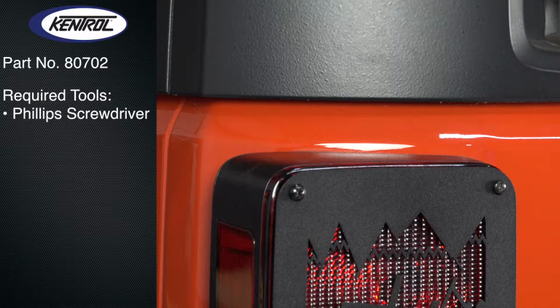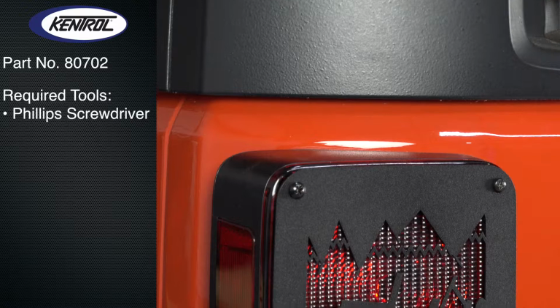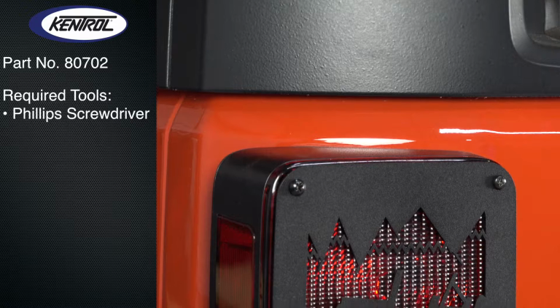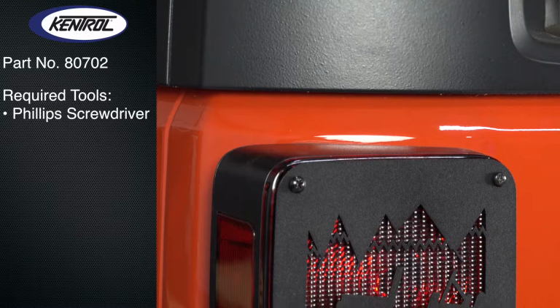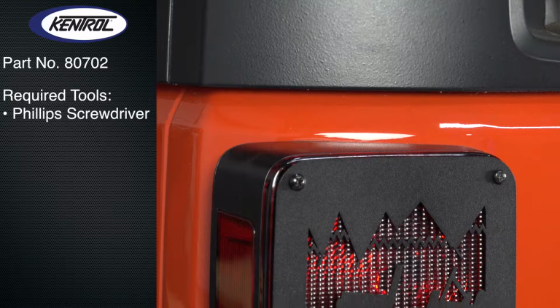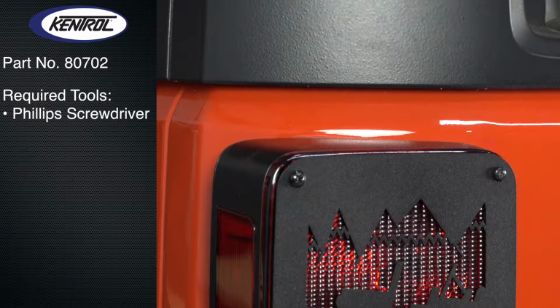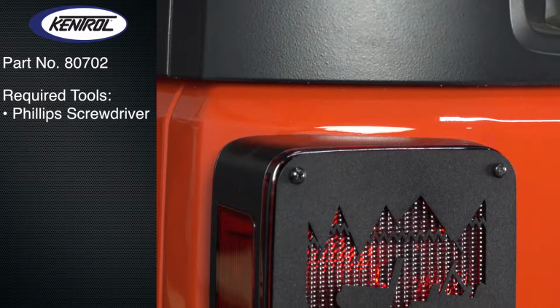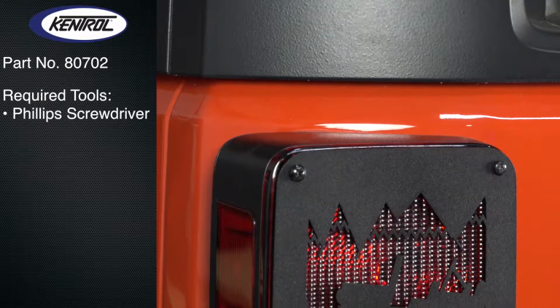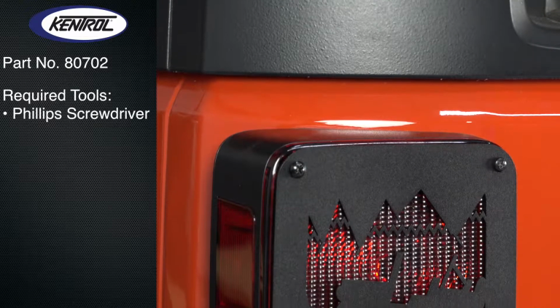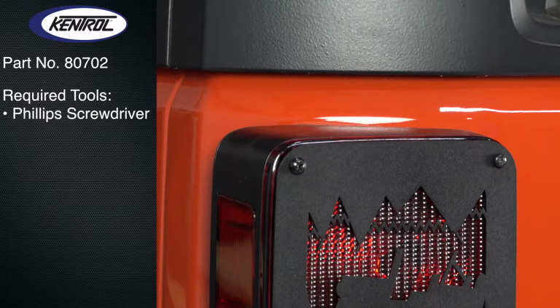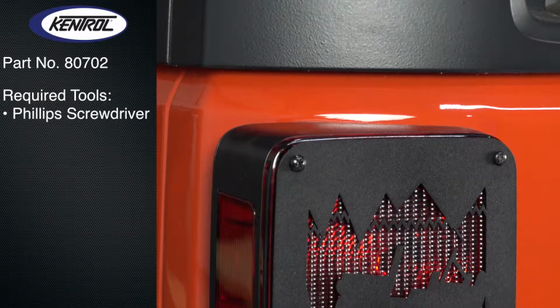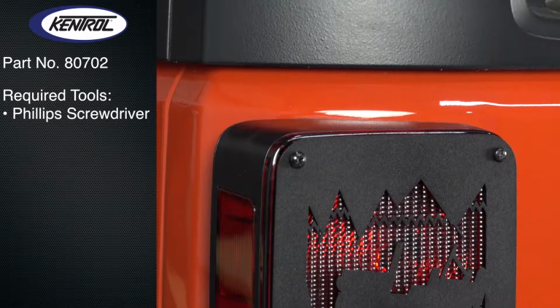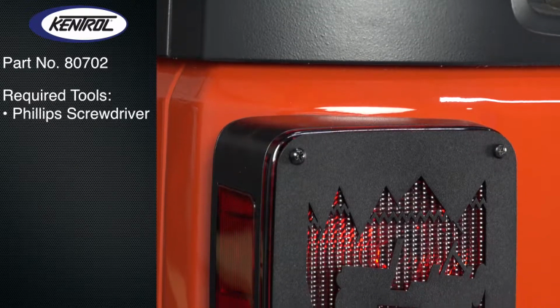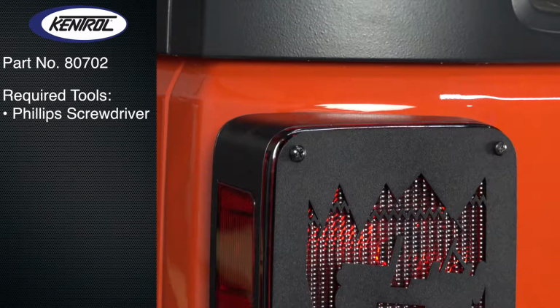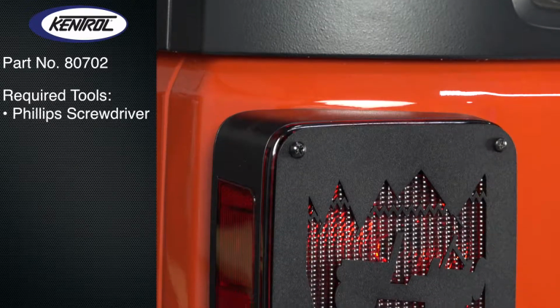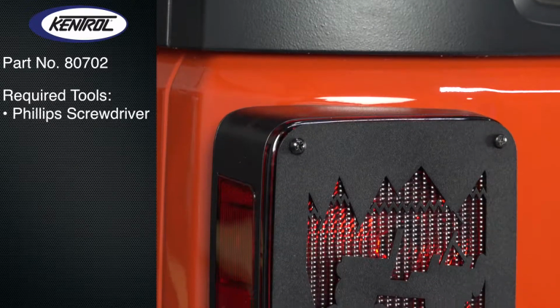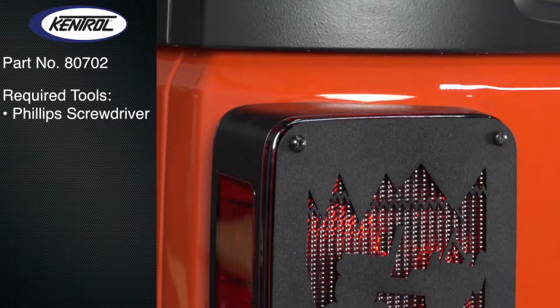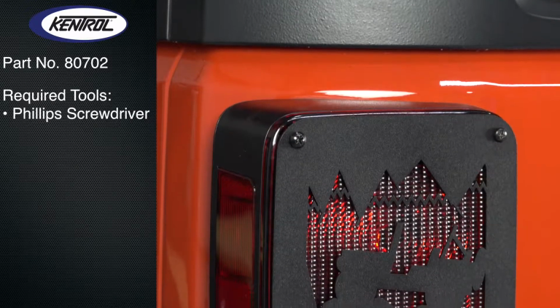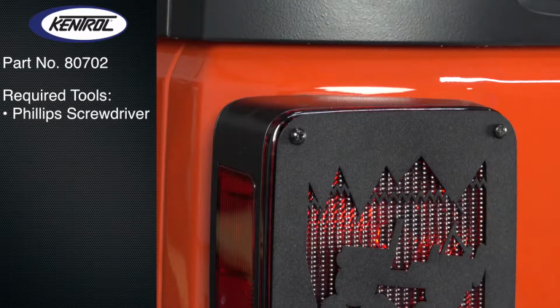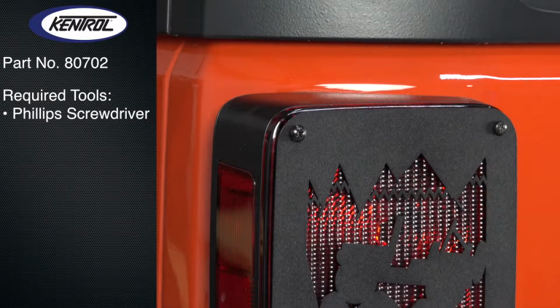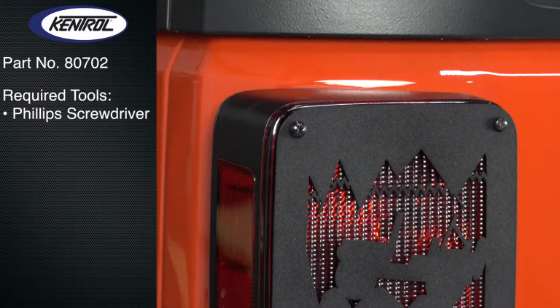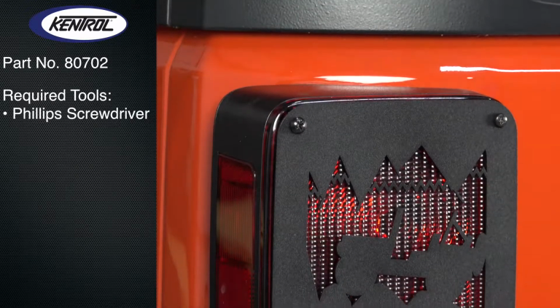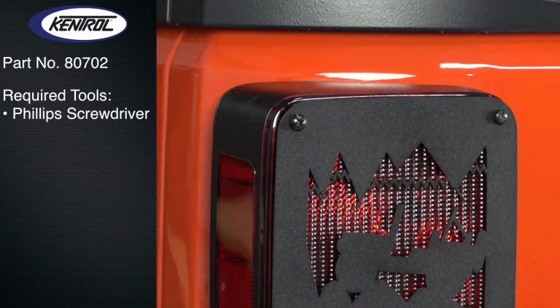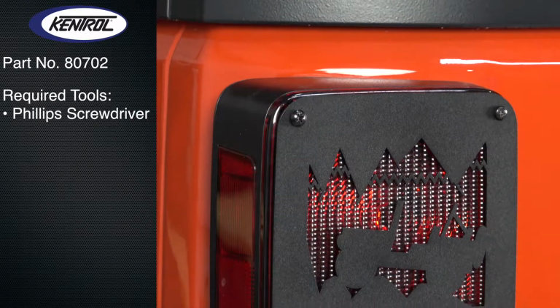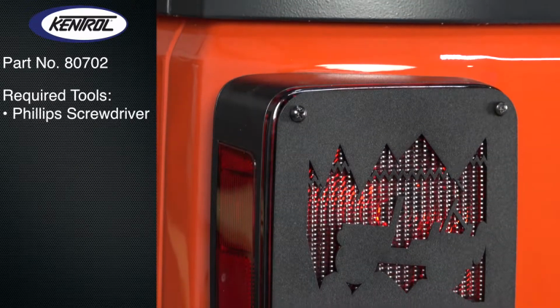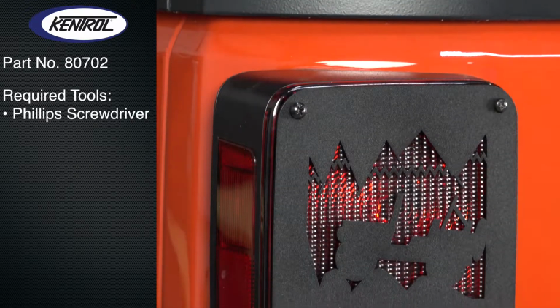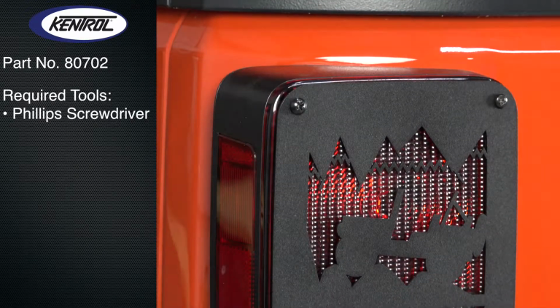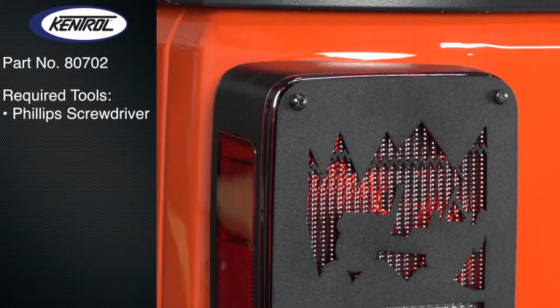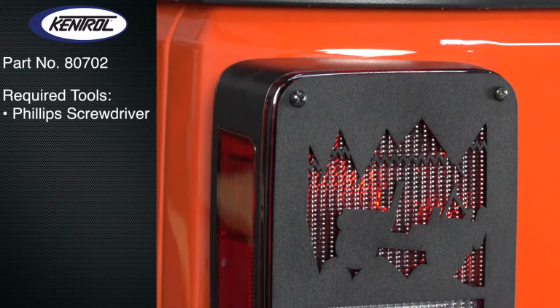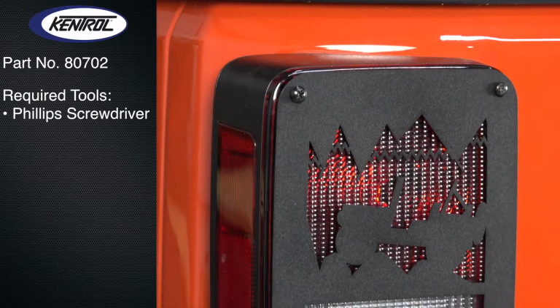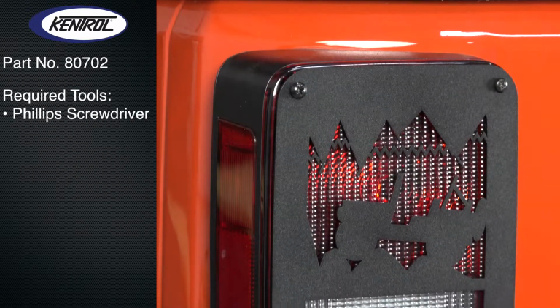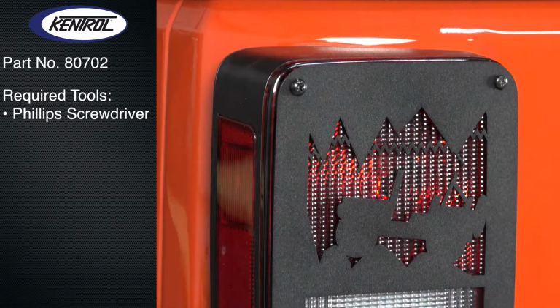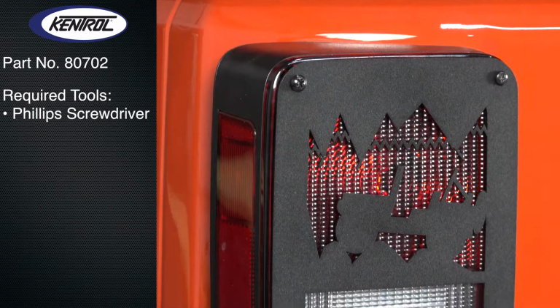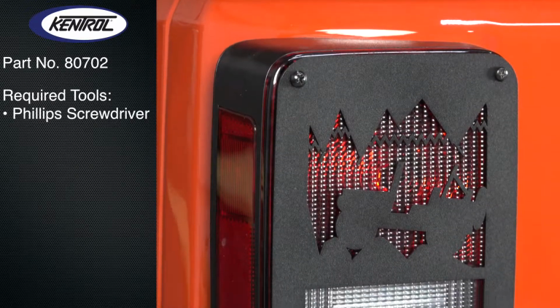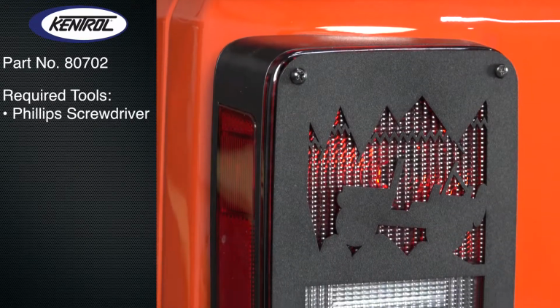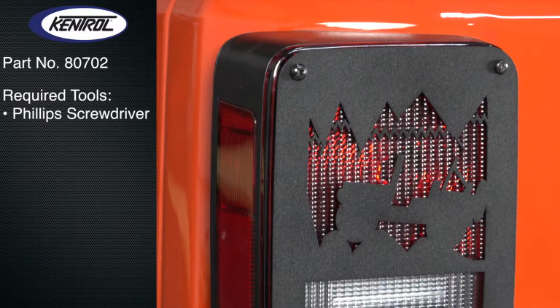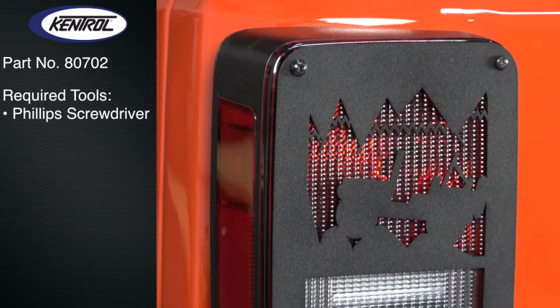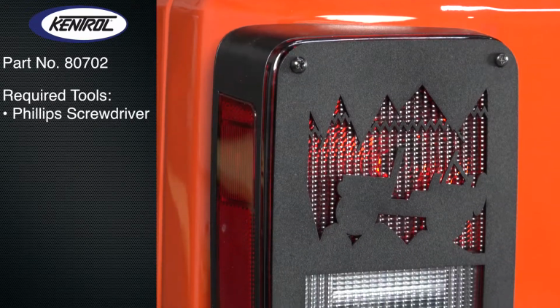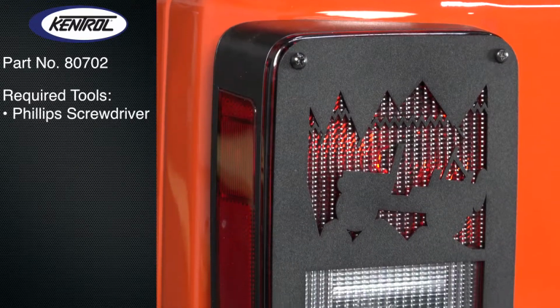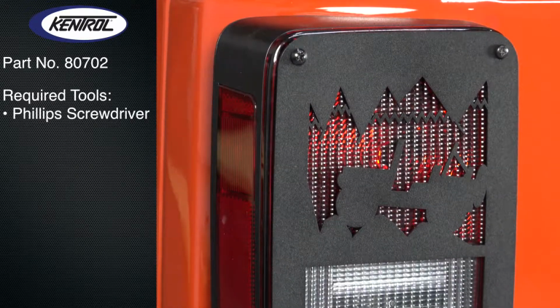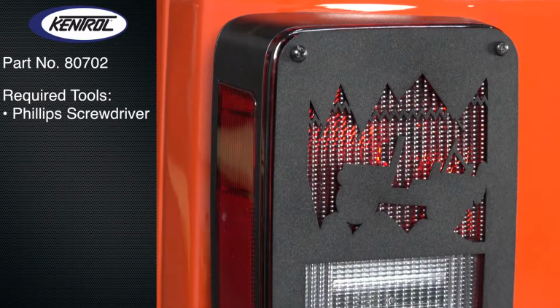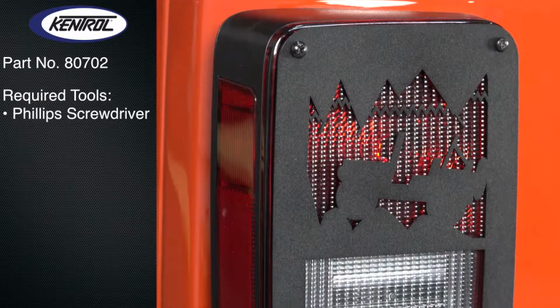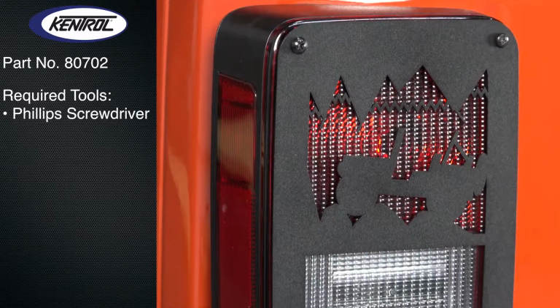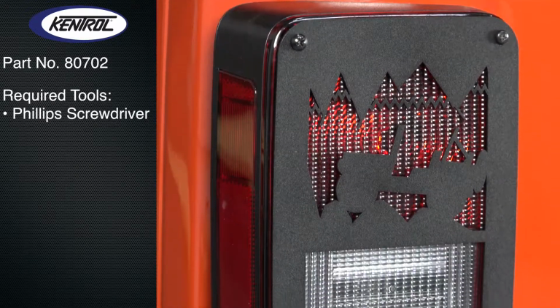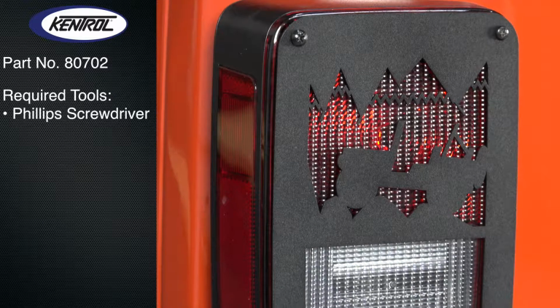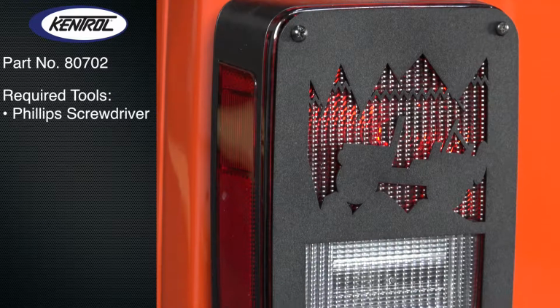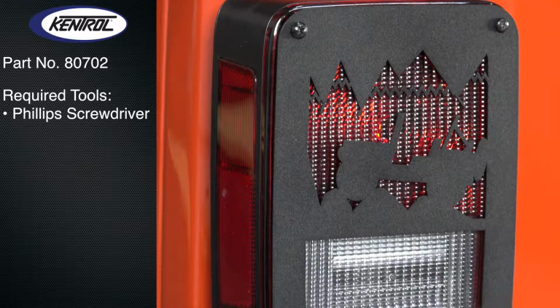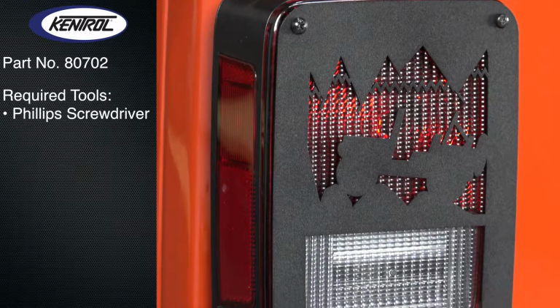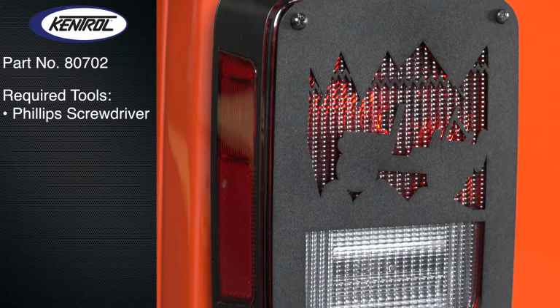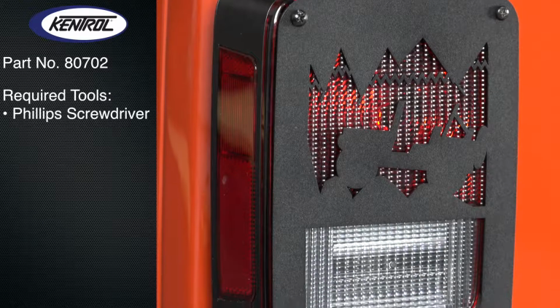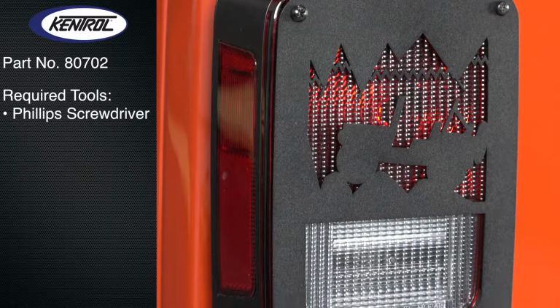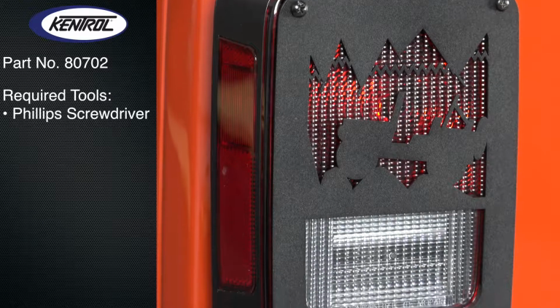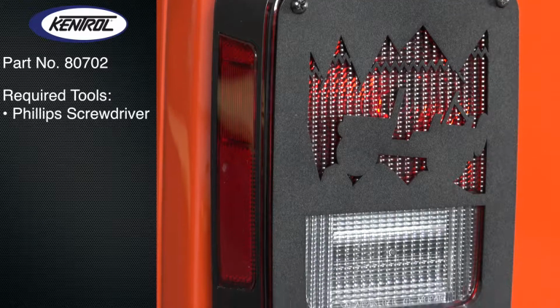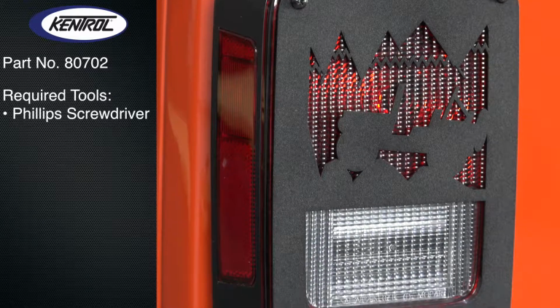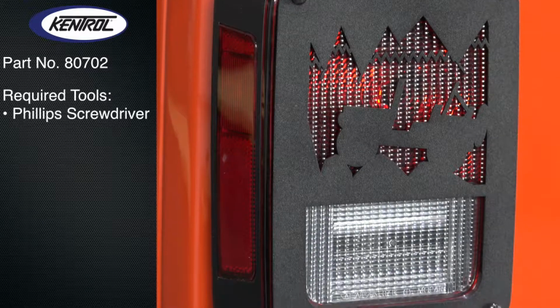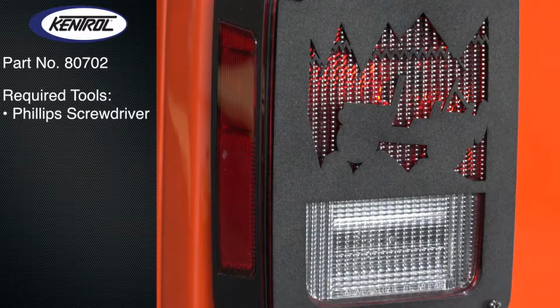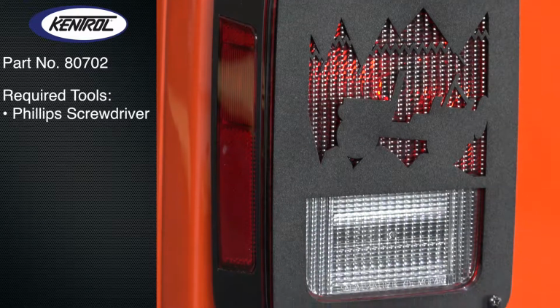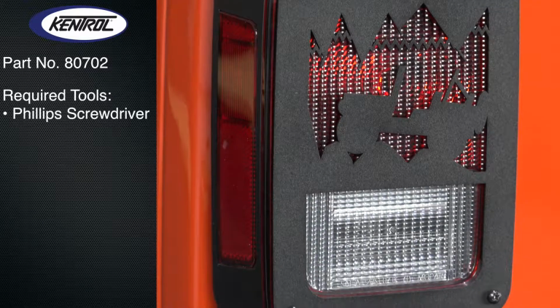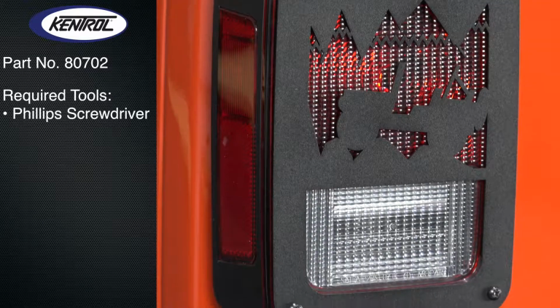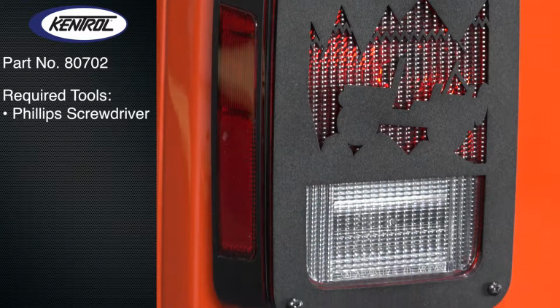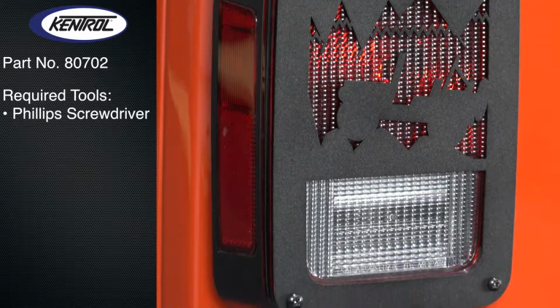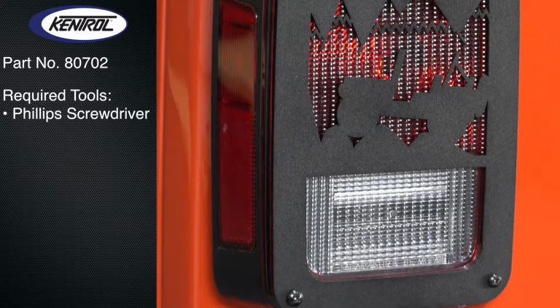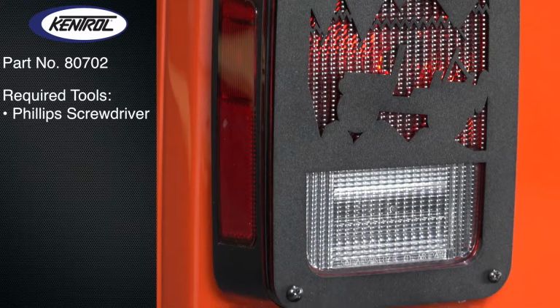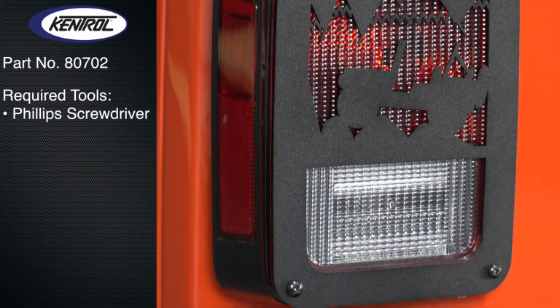This video will detail the installation of Kentrell Heritage taillight covers for the 2007-2017 JK Wrangler.